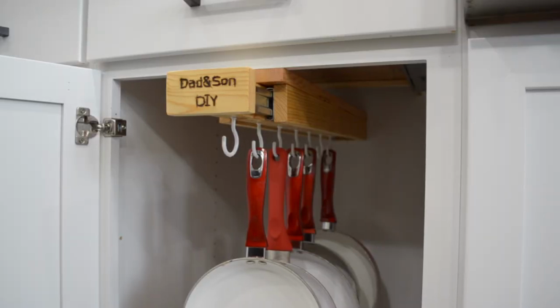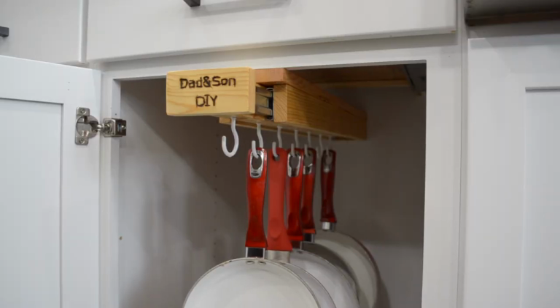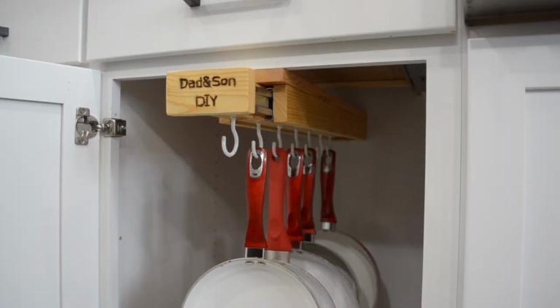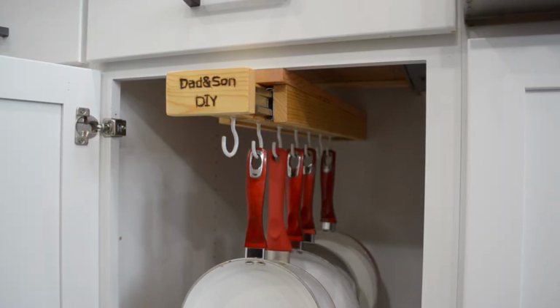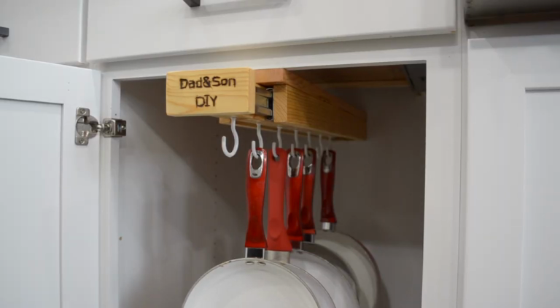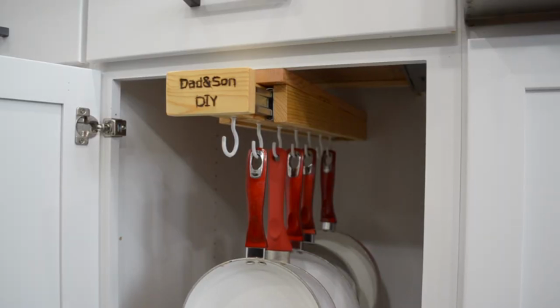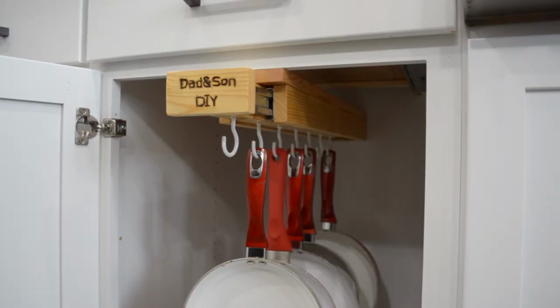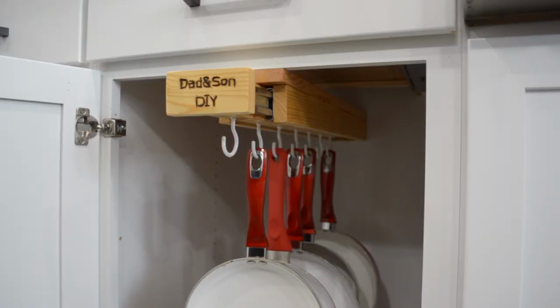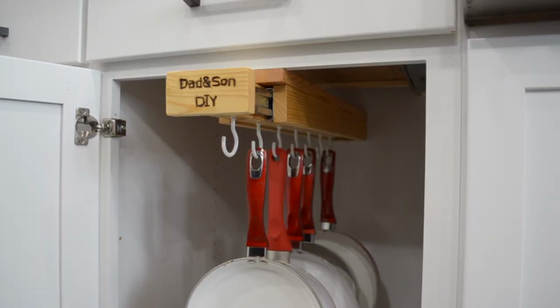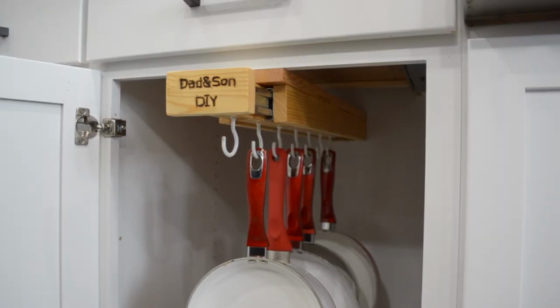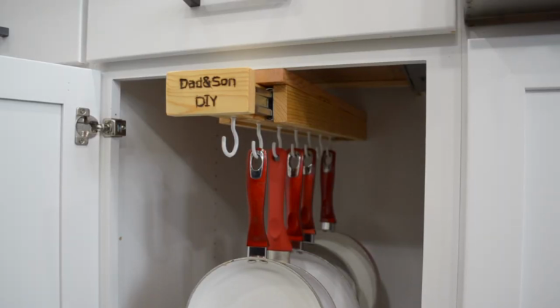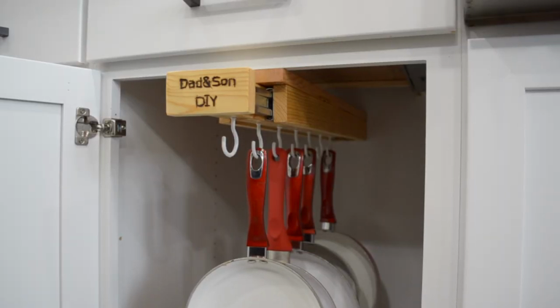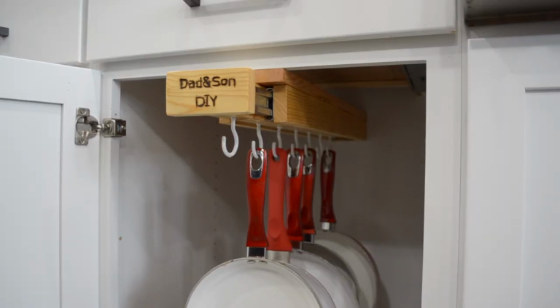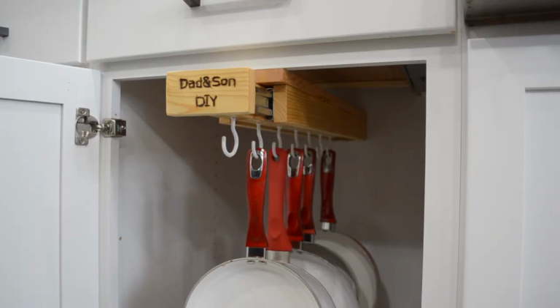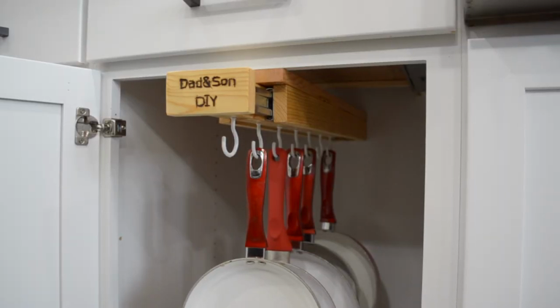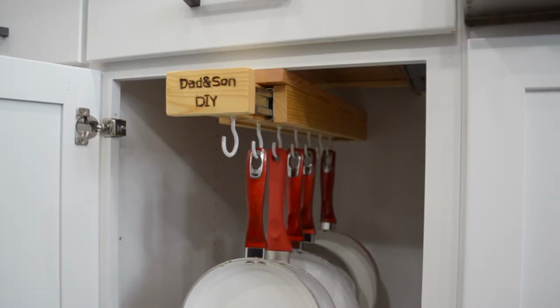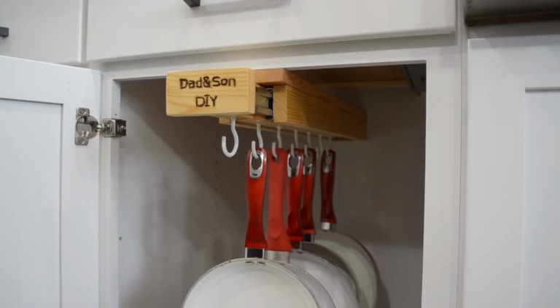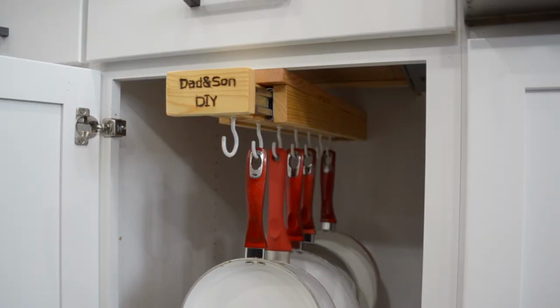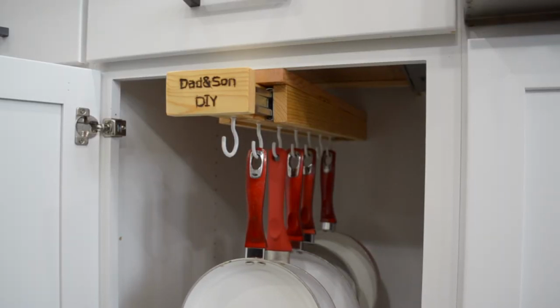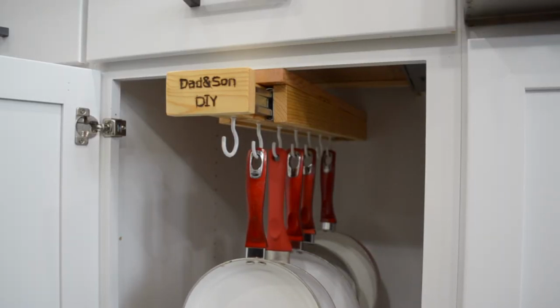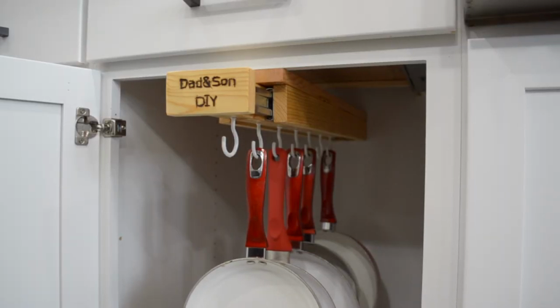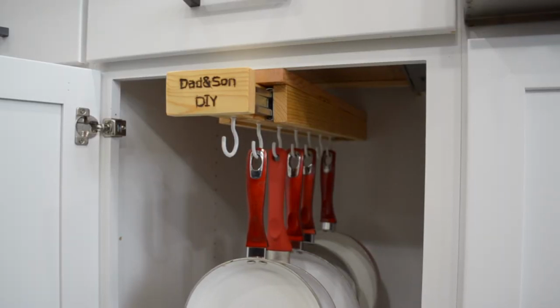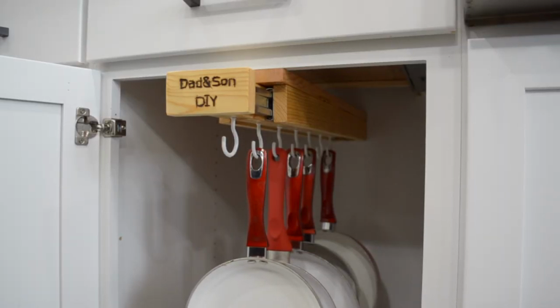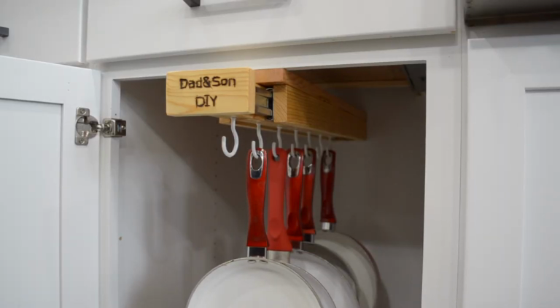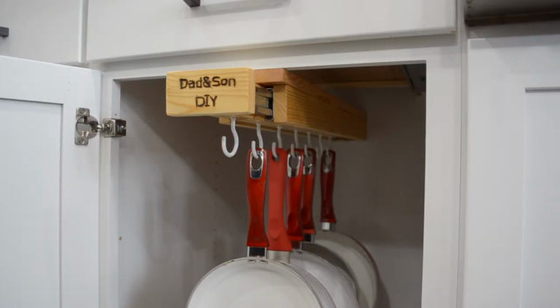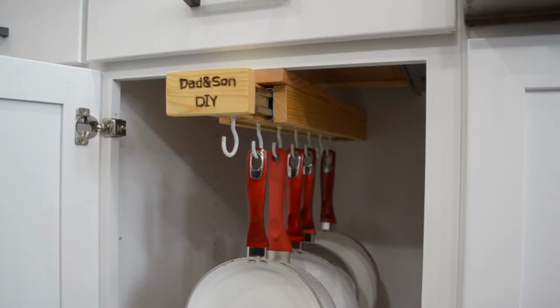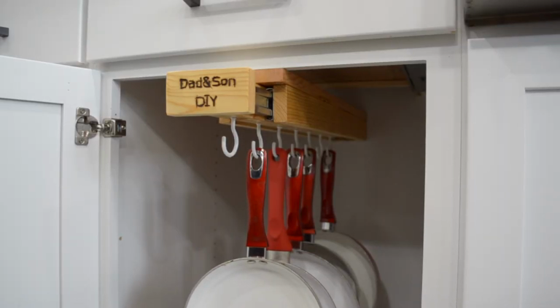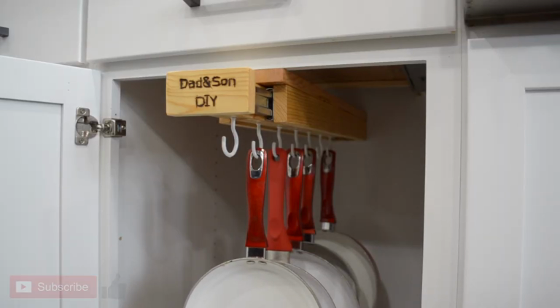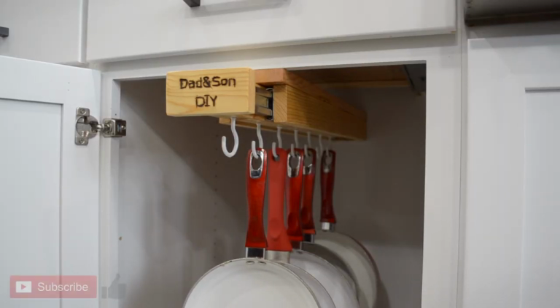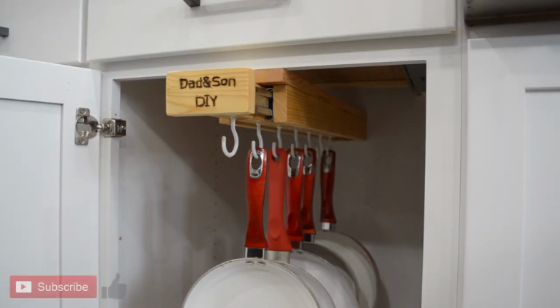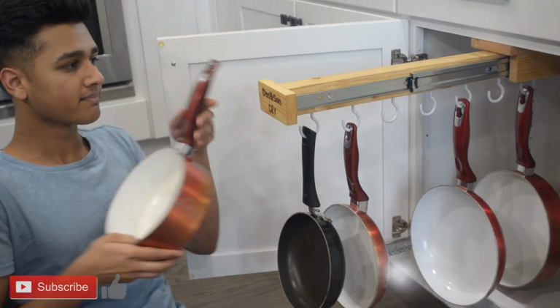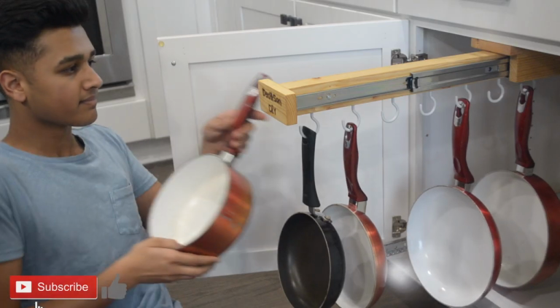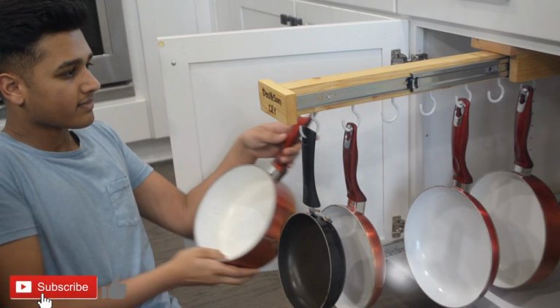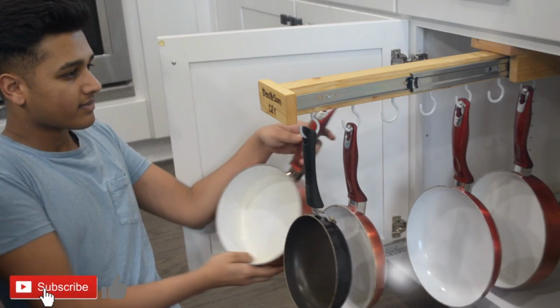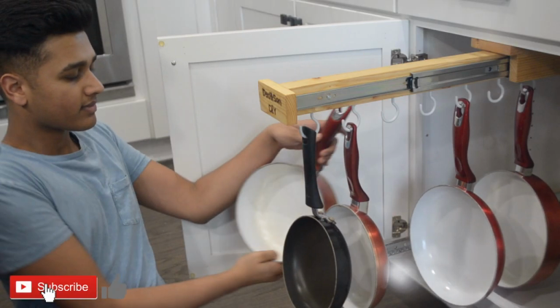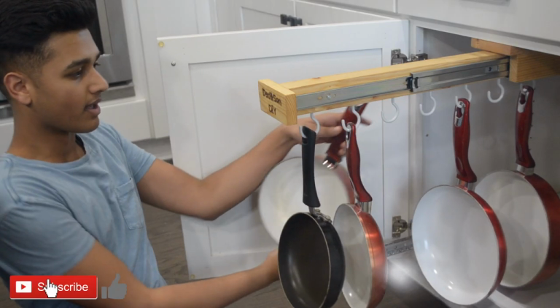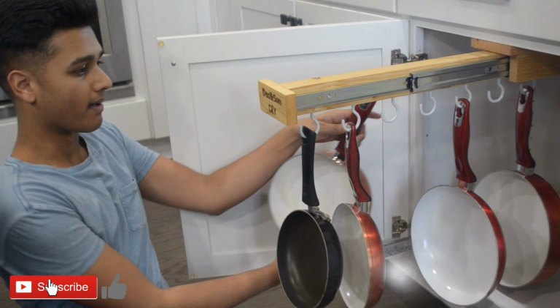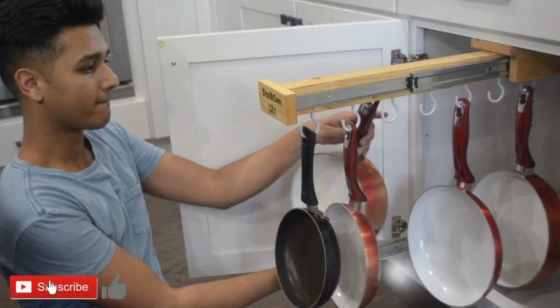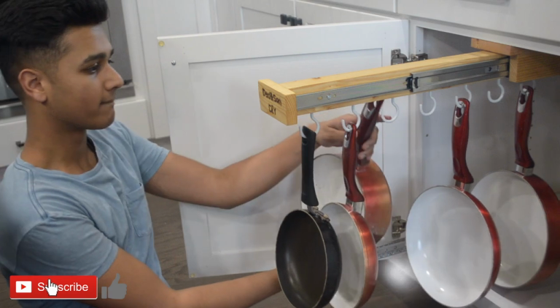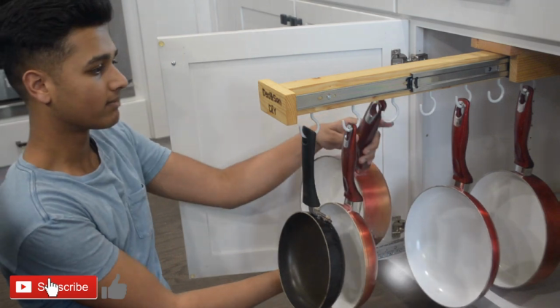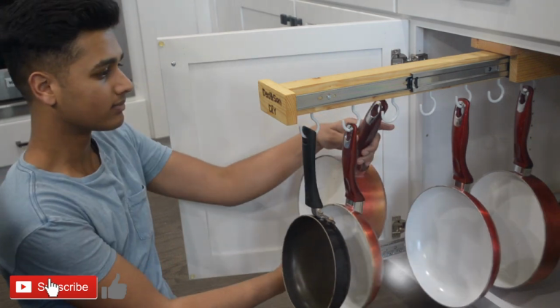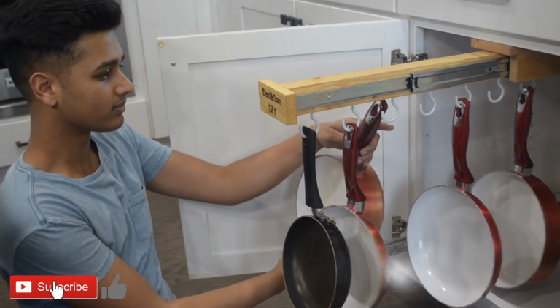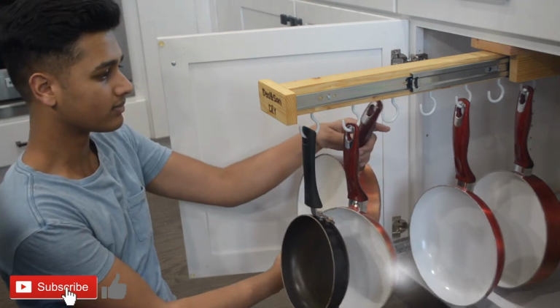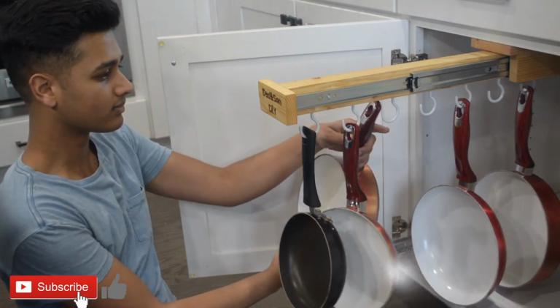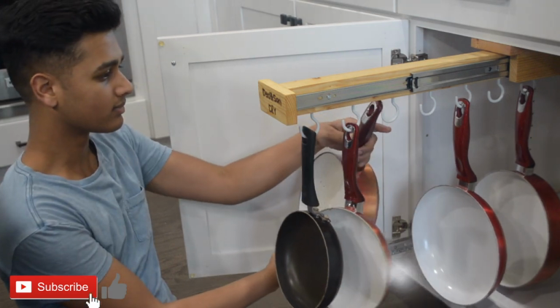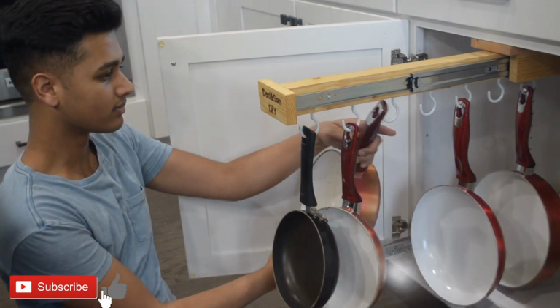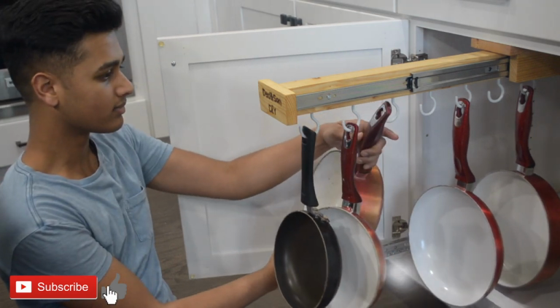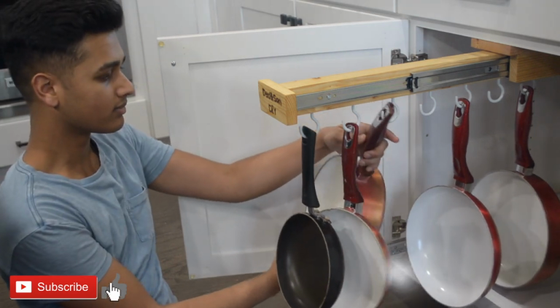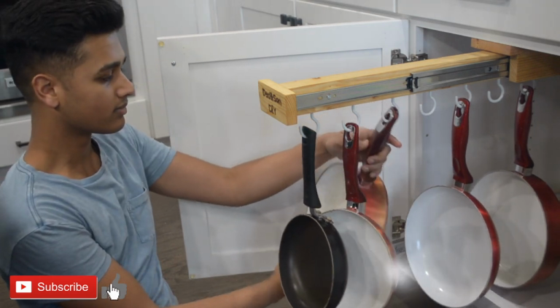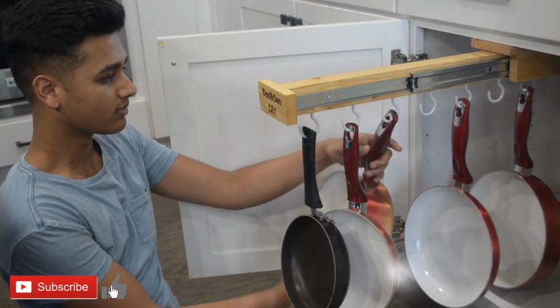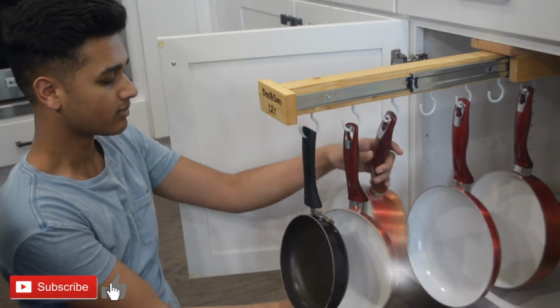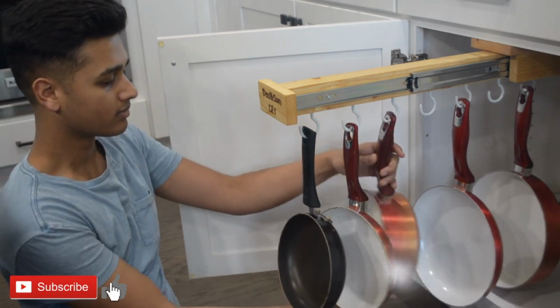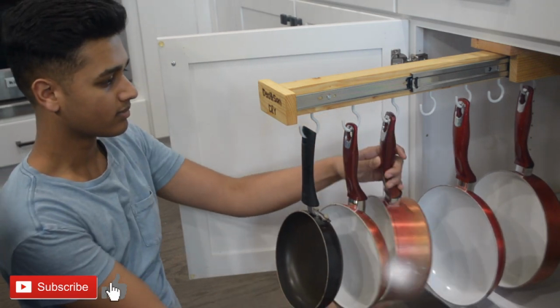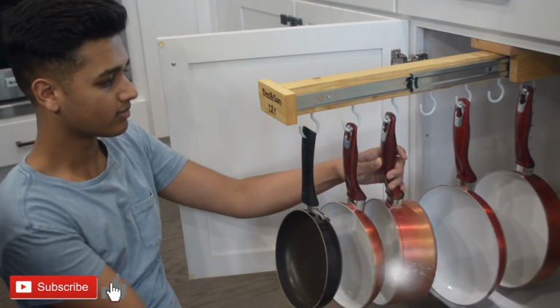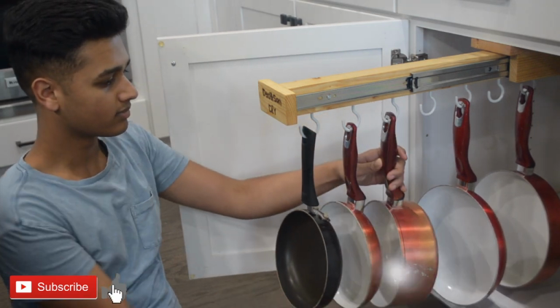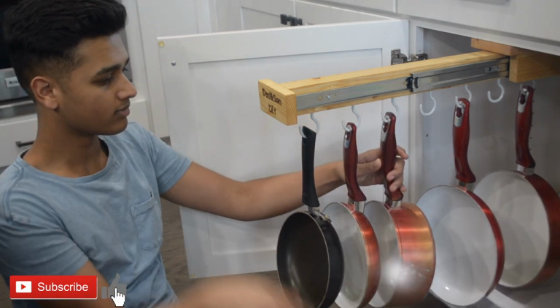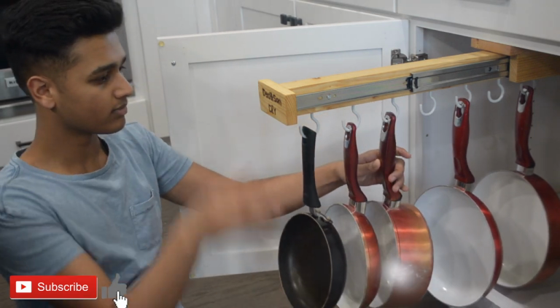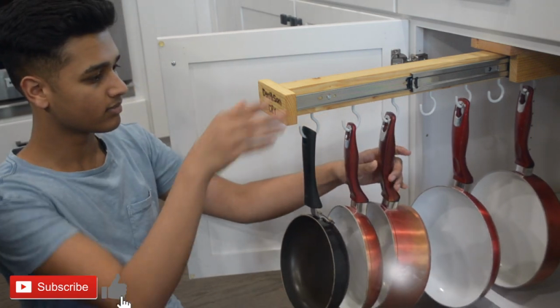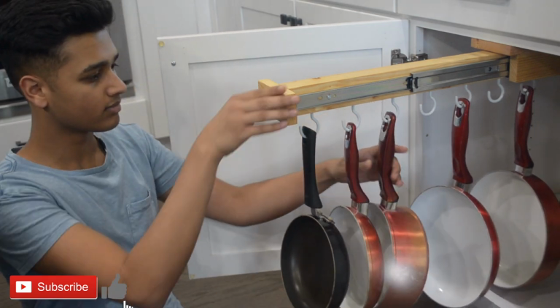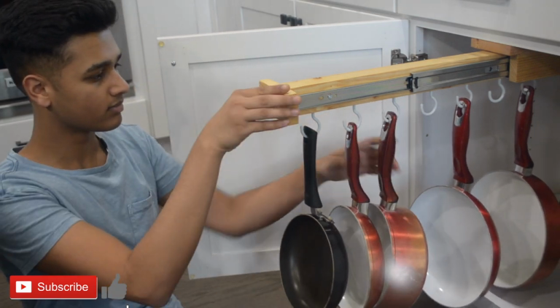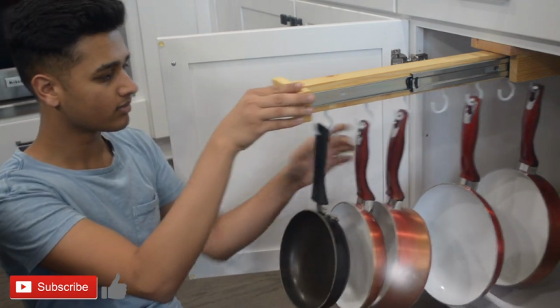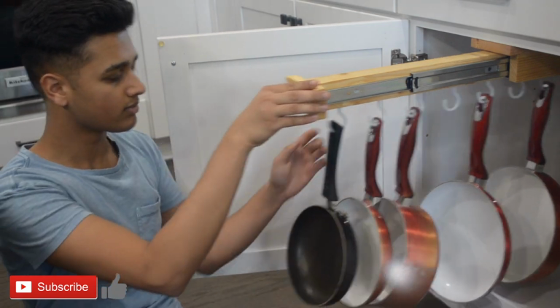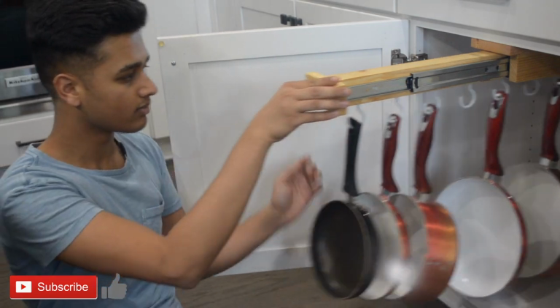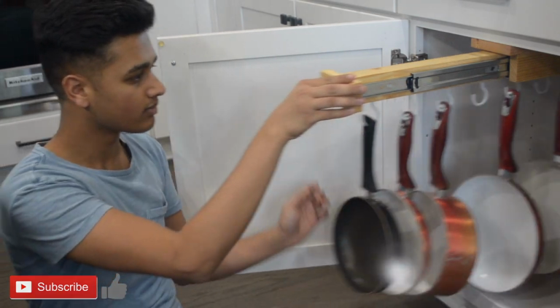With that out of the way, the project was fully complete. If you enjoyed the video, make sure to leave a like and subscribe, and we'll see you all in the next one.